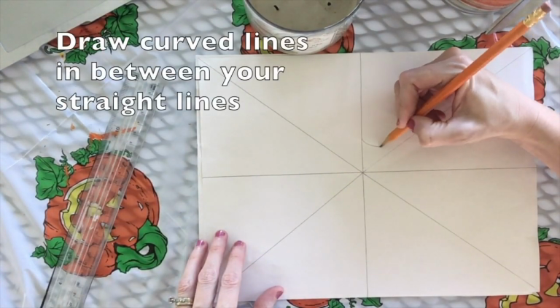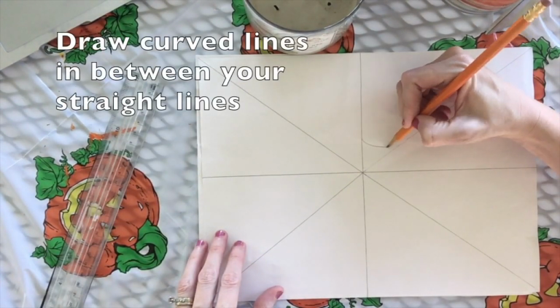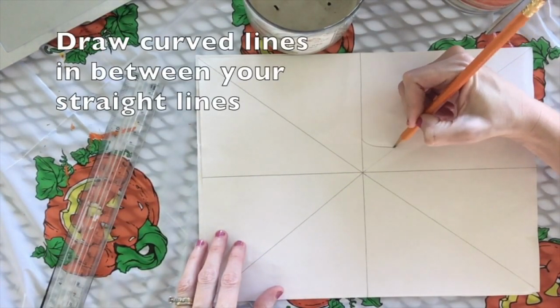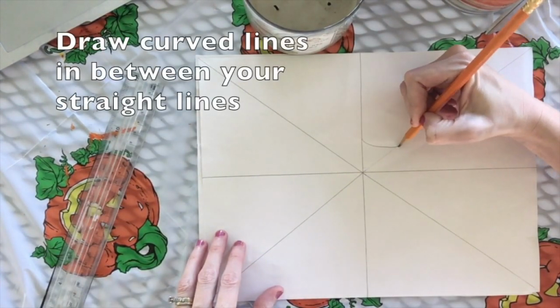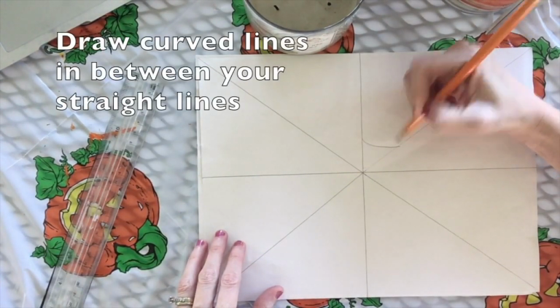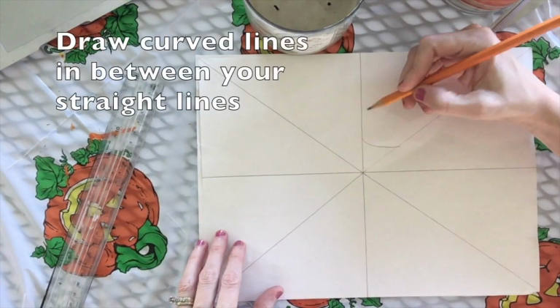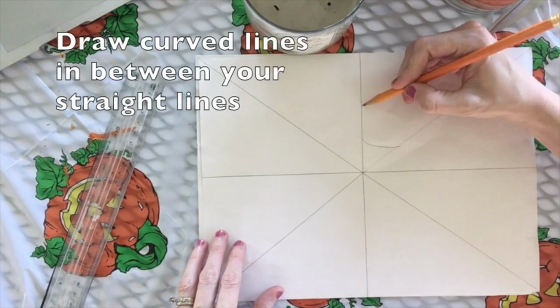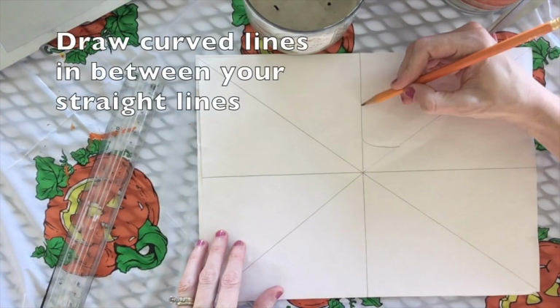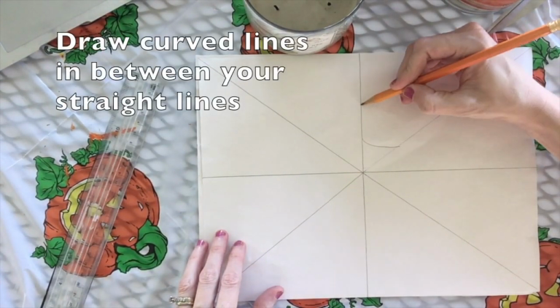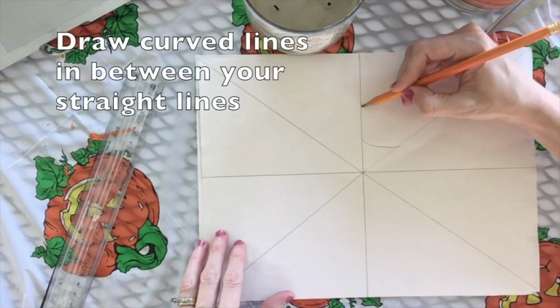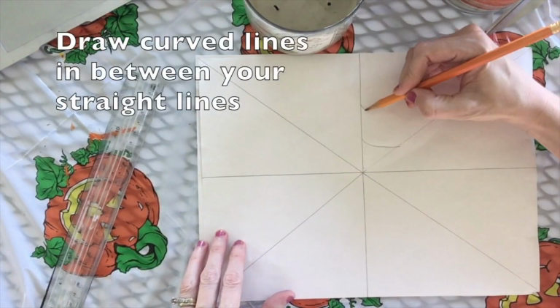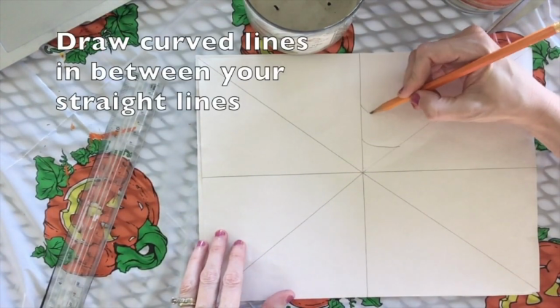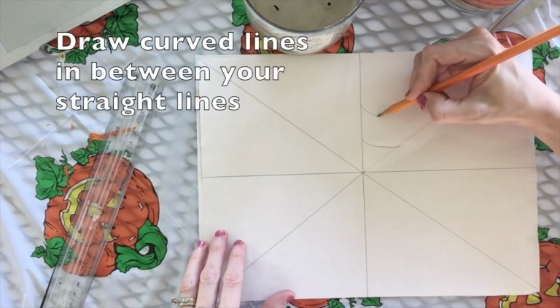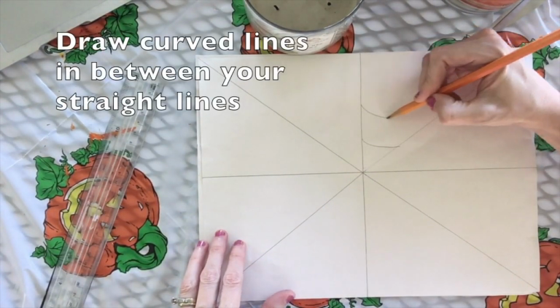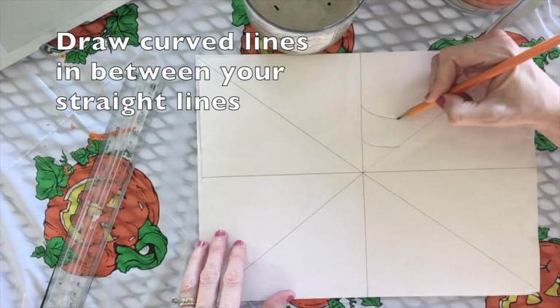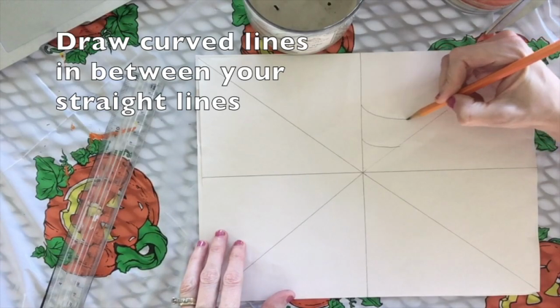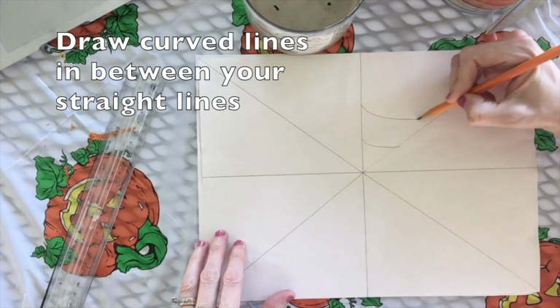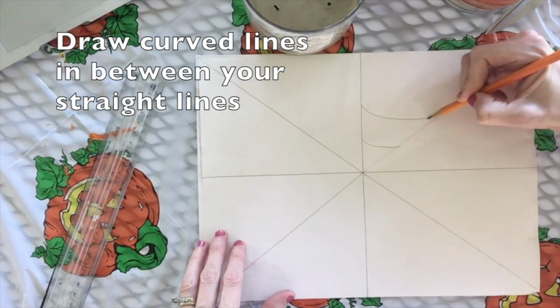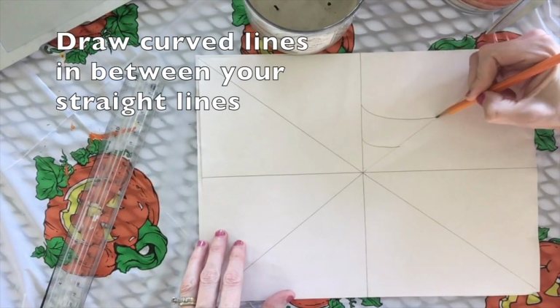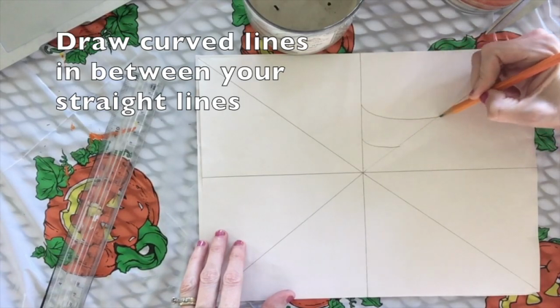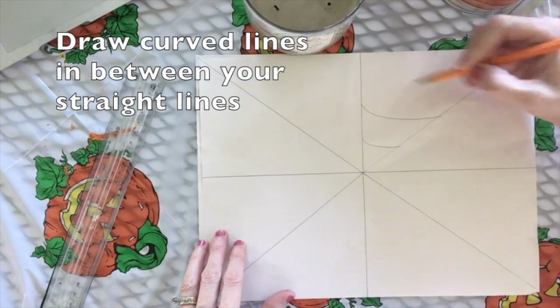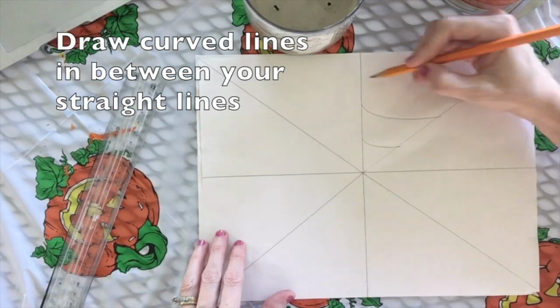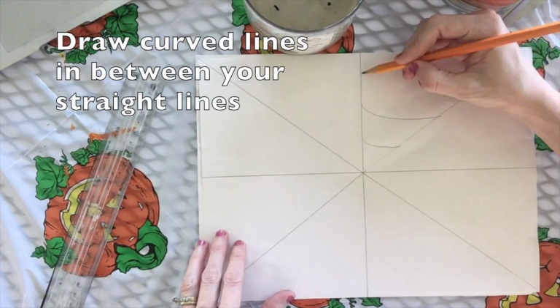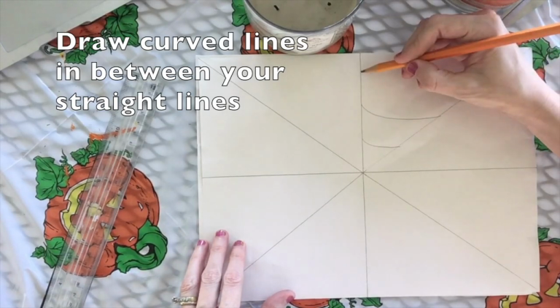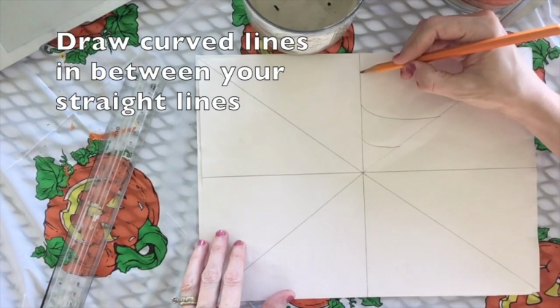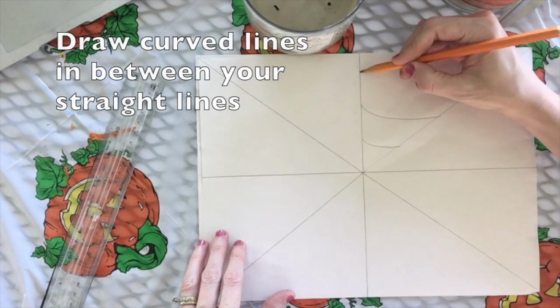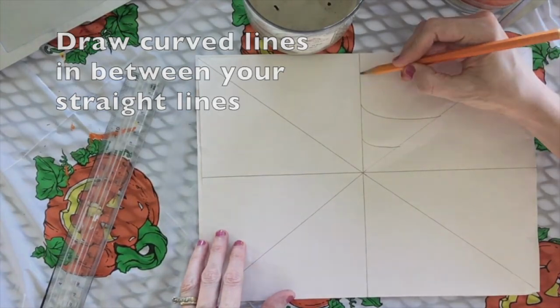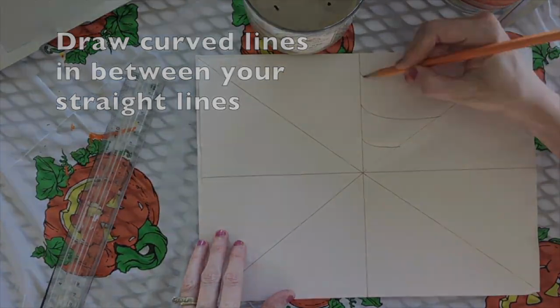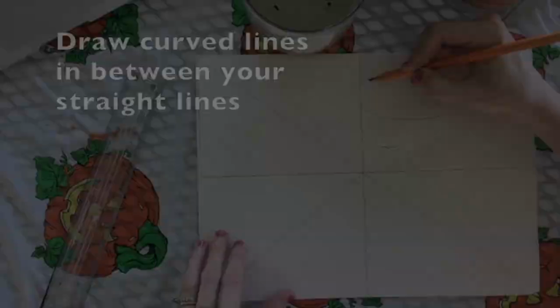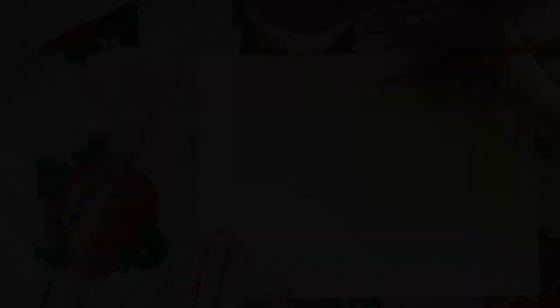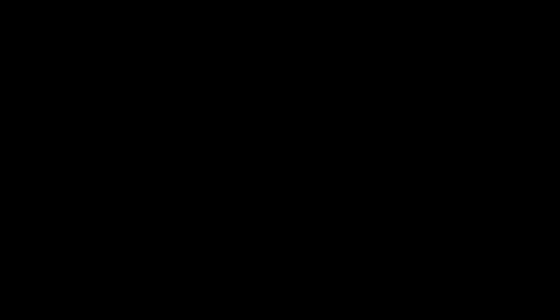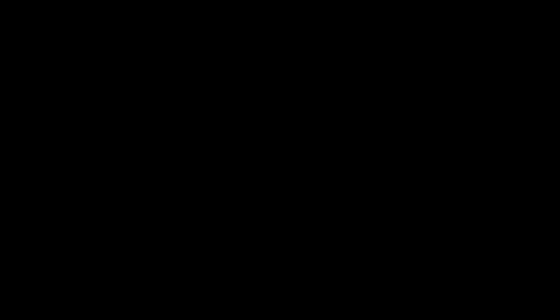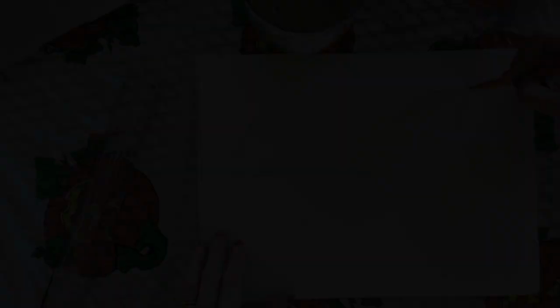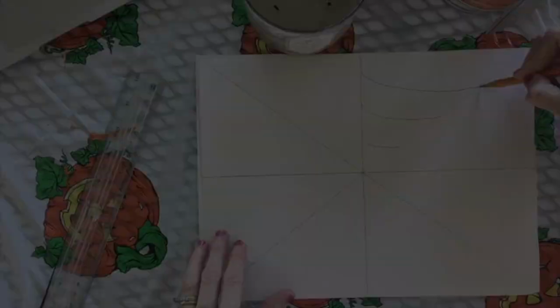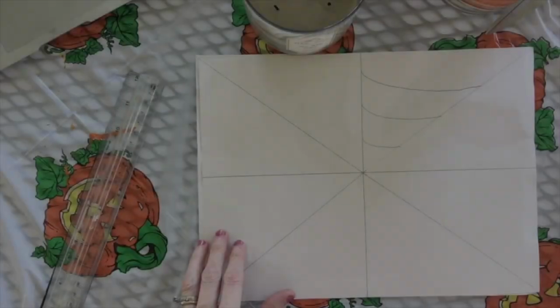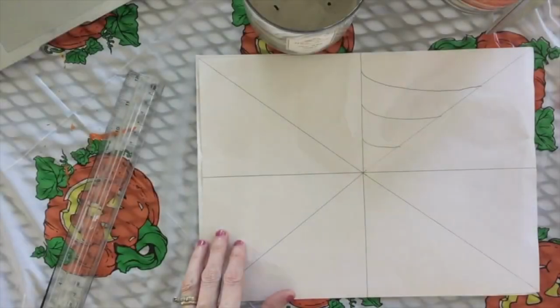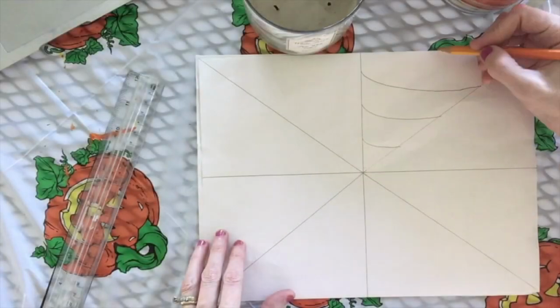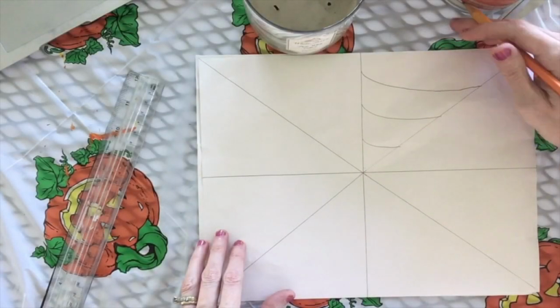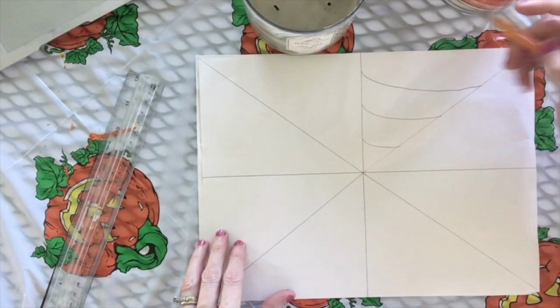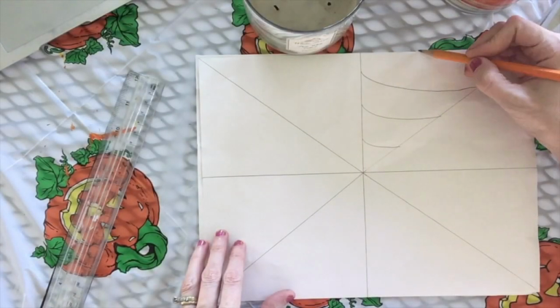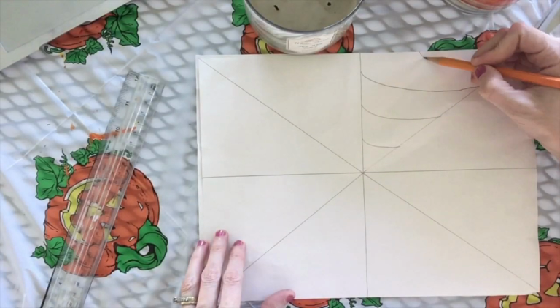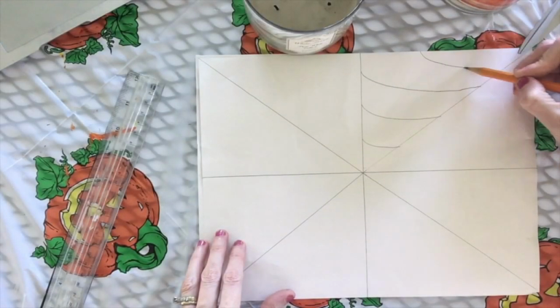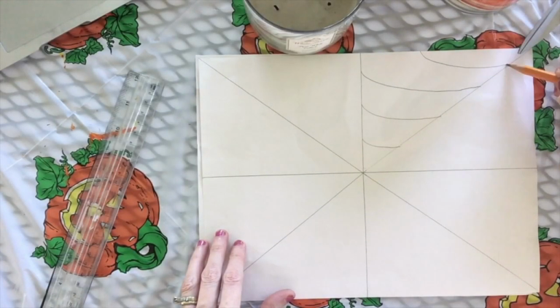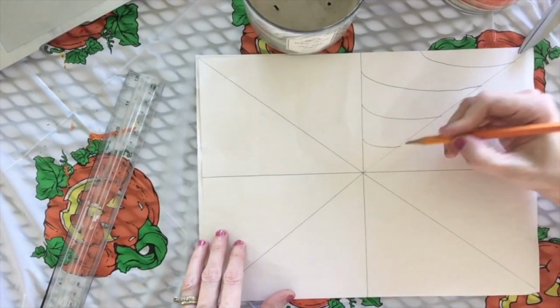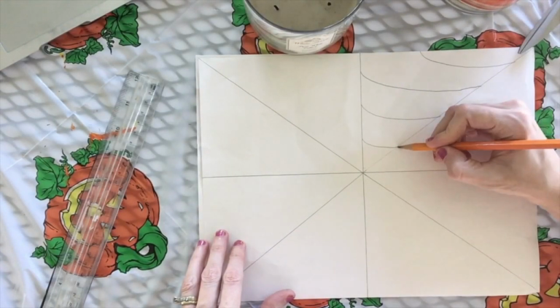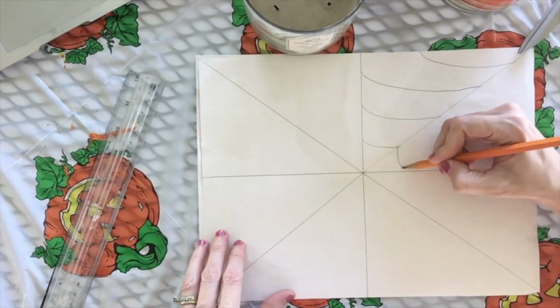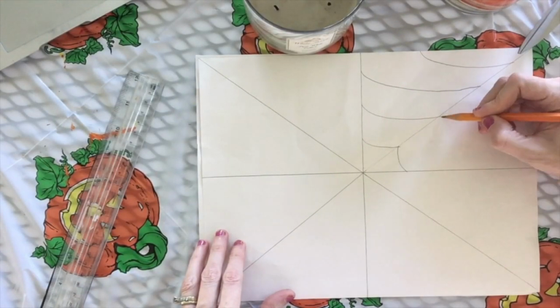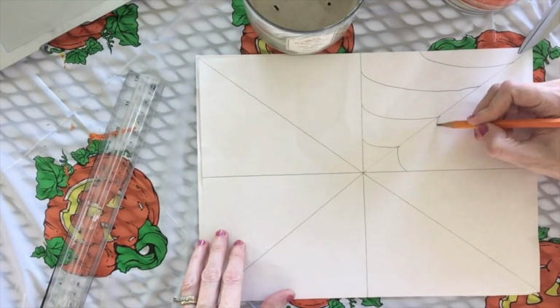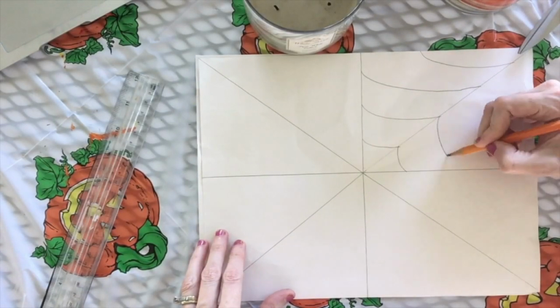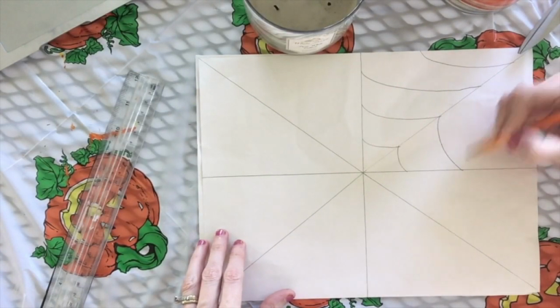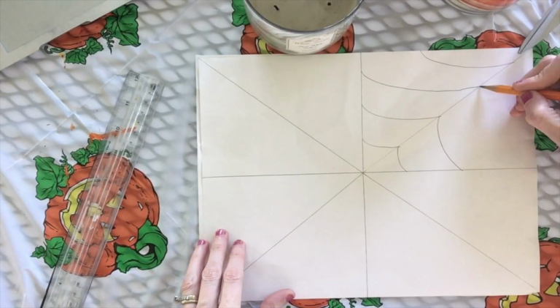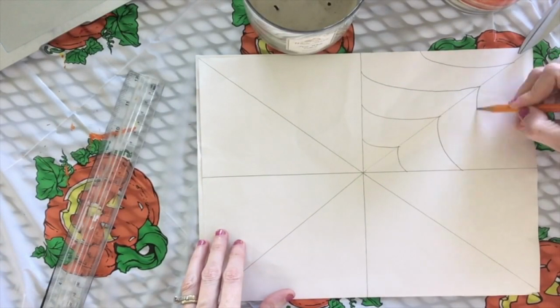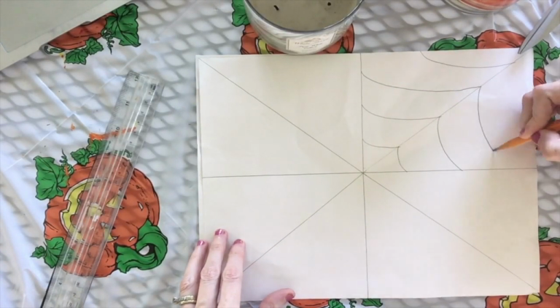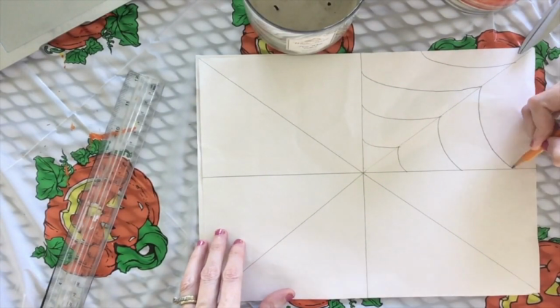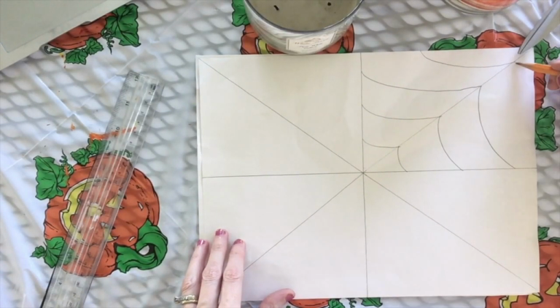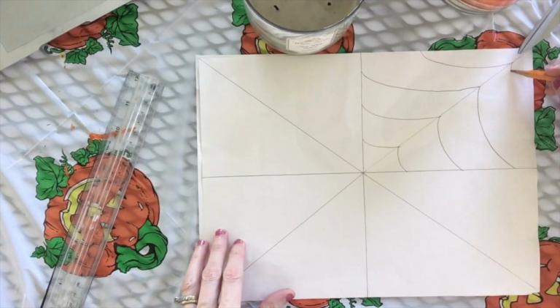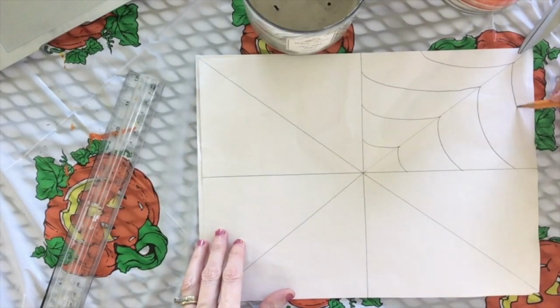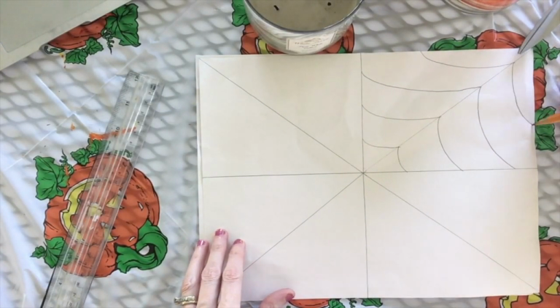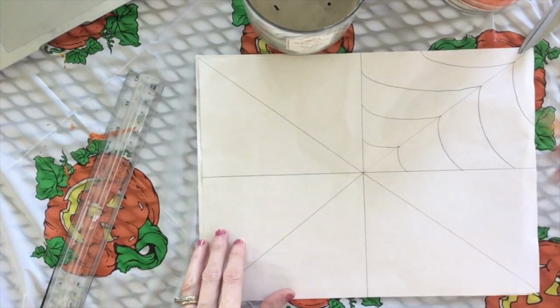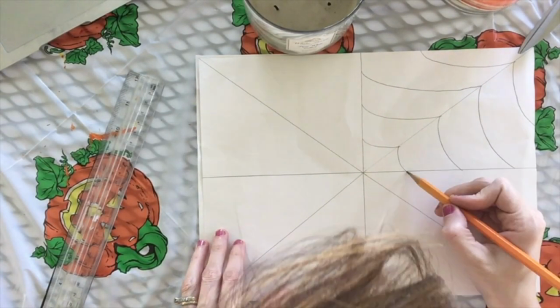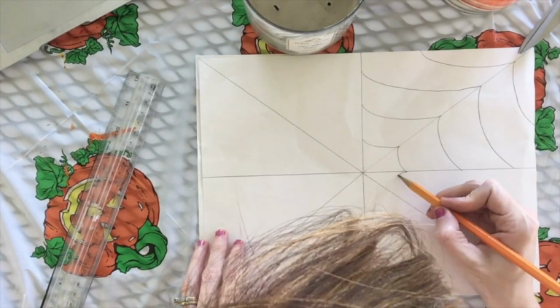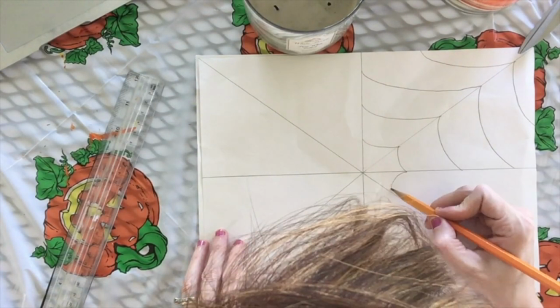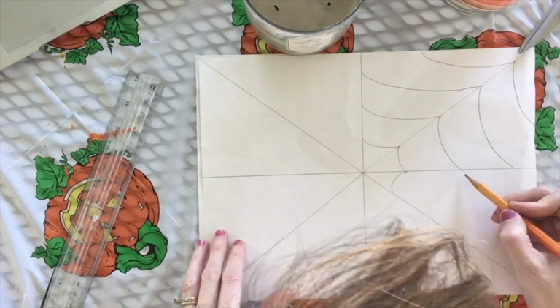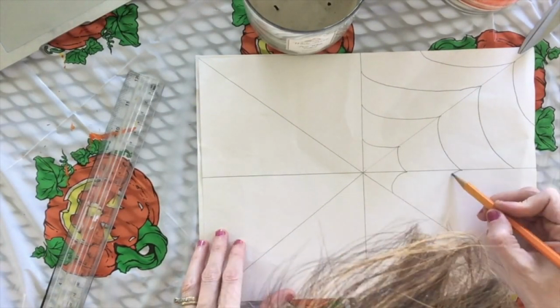Next you'll draw curved lines in between your straight lines. This creates the spiderweb.